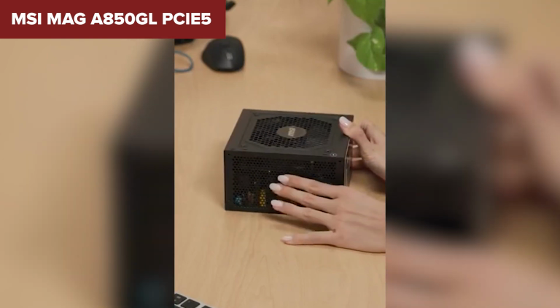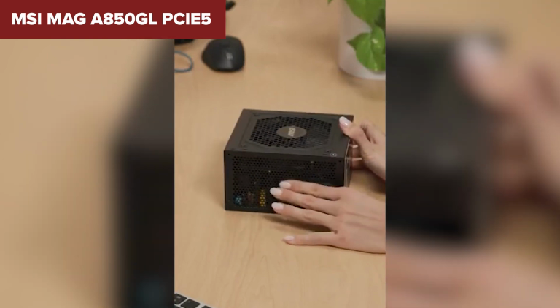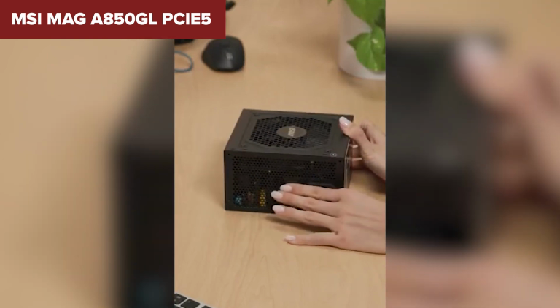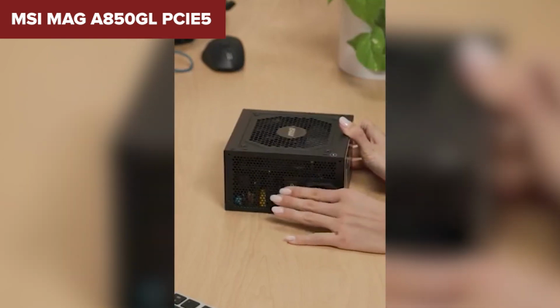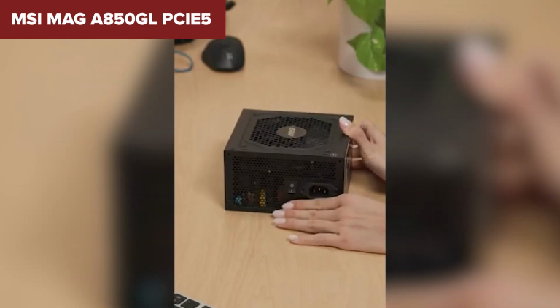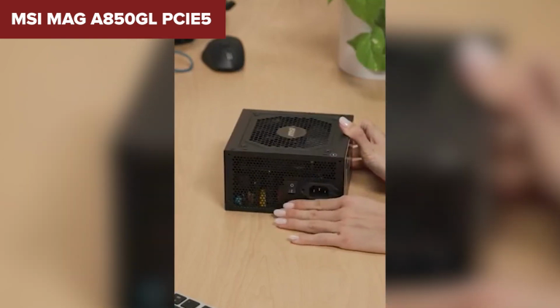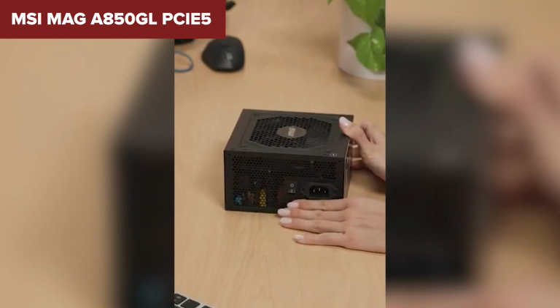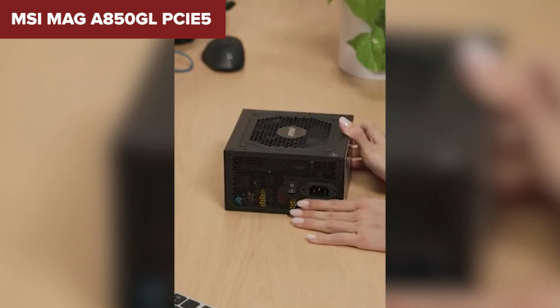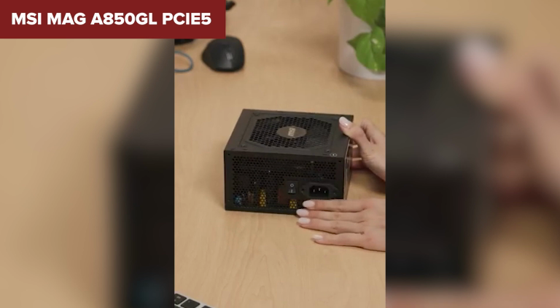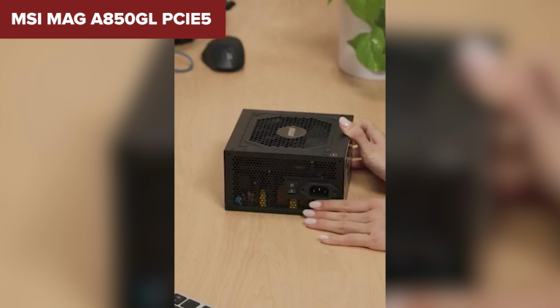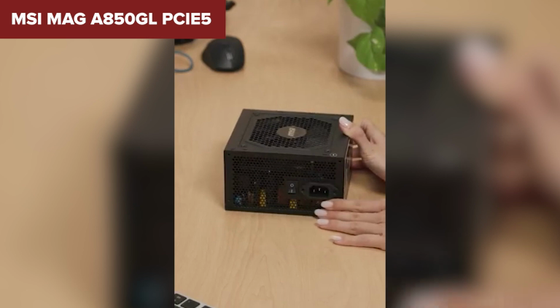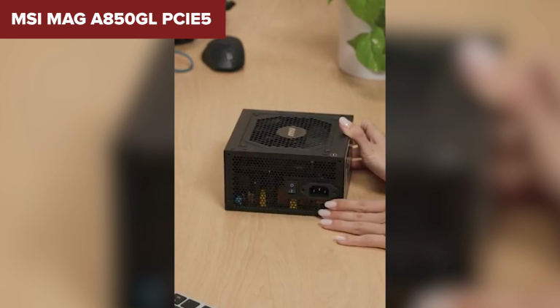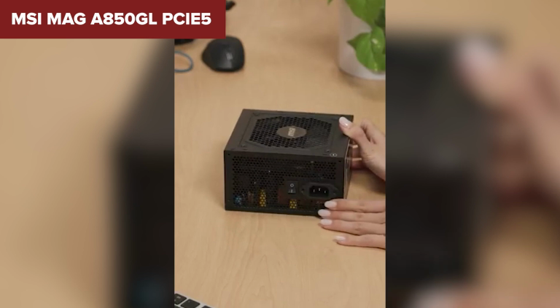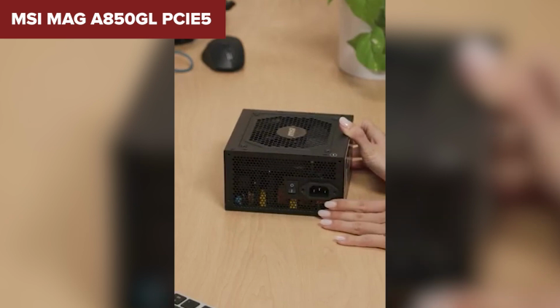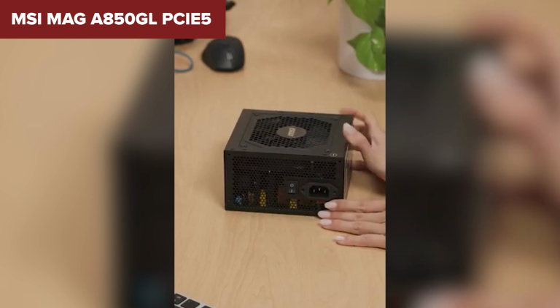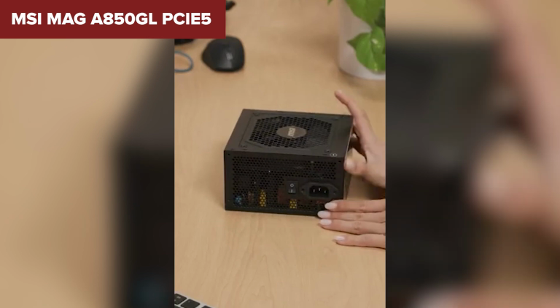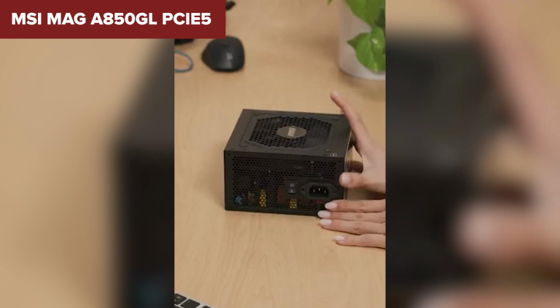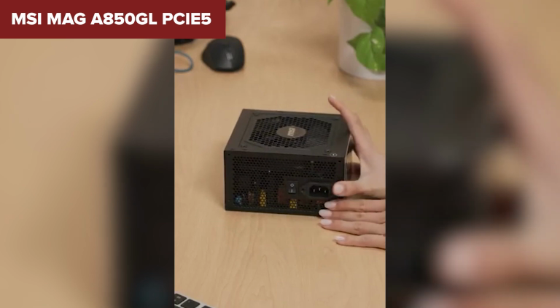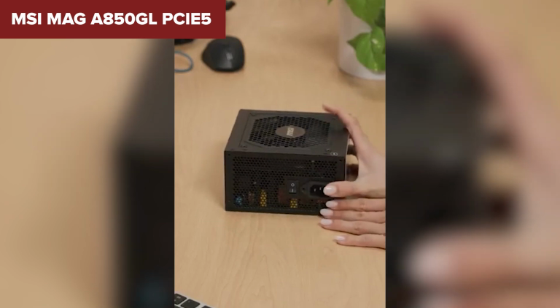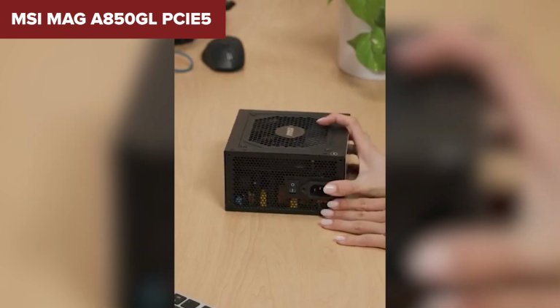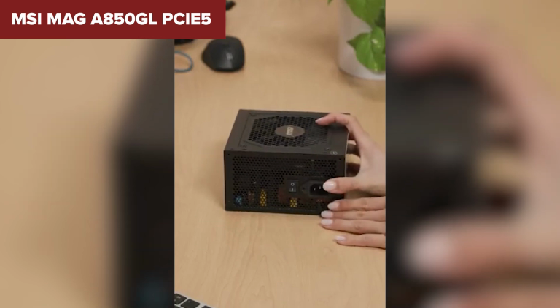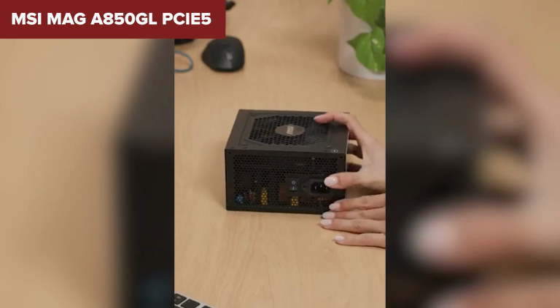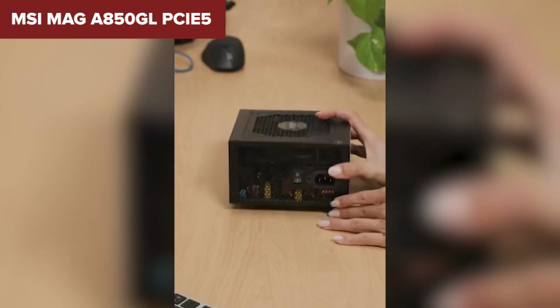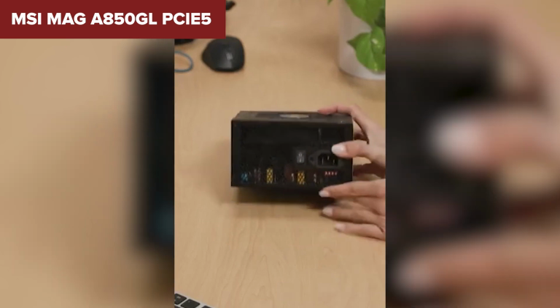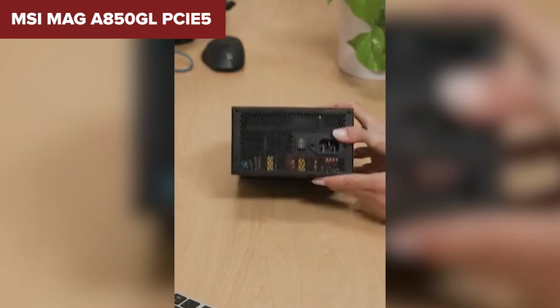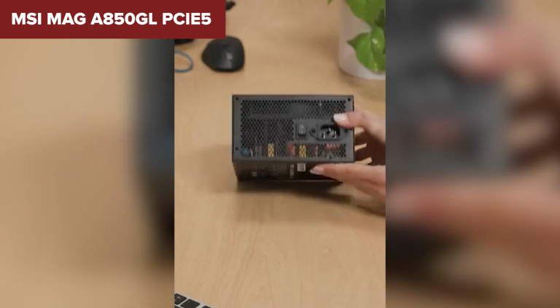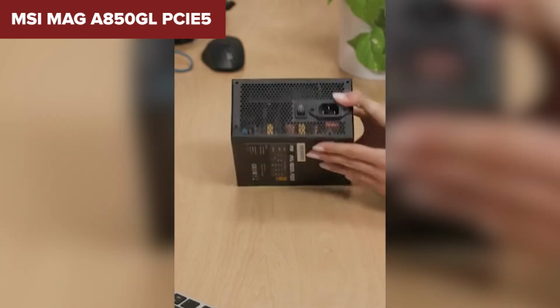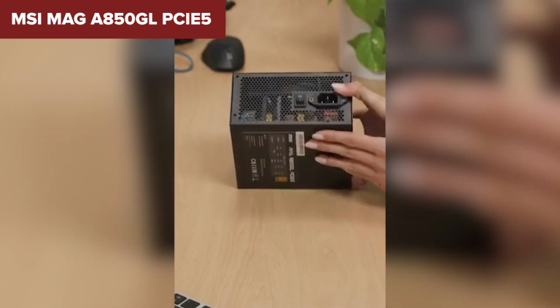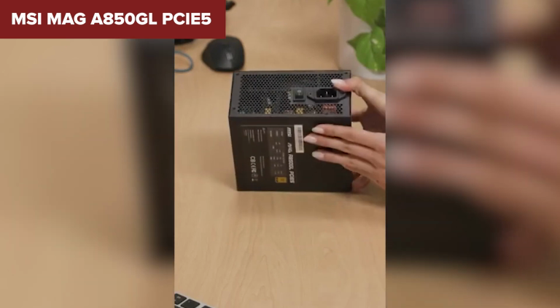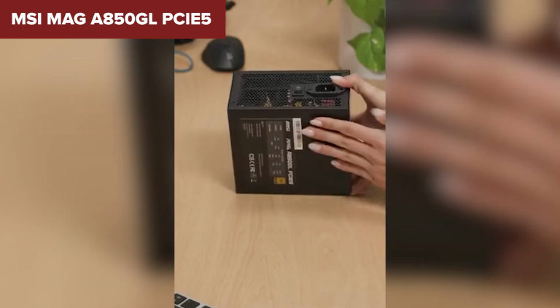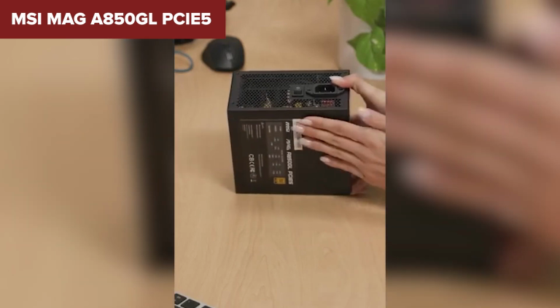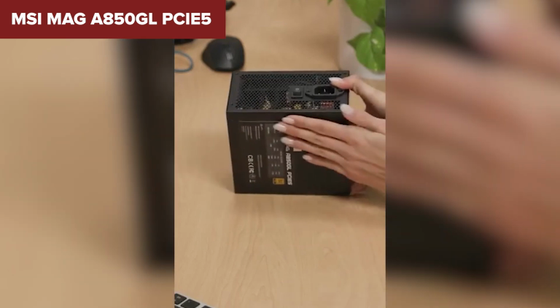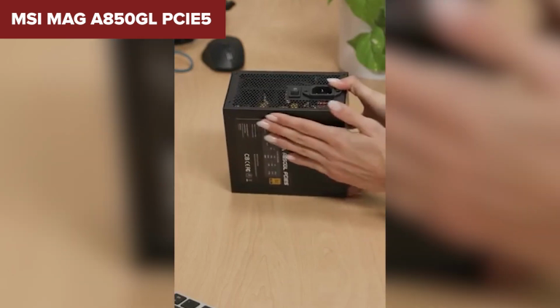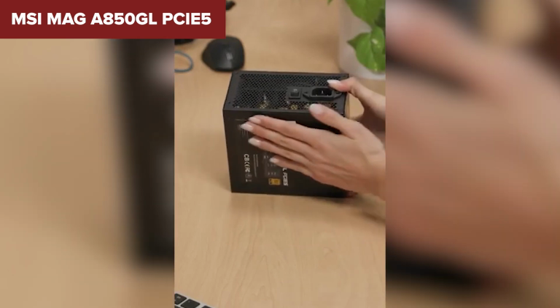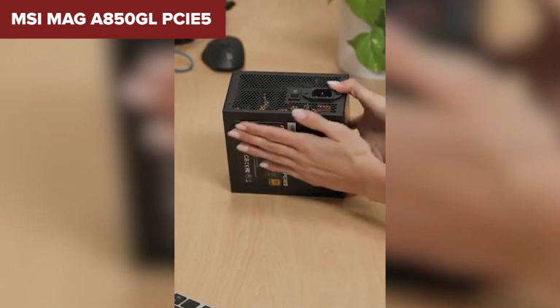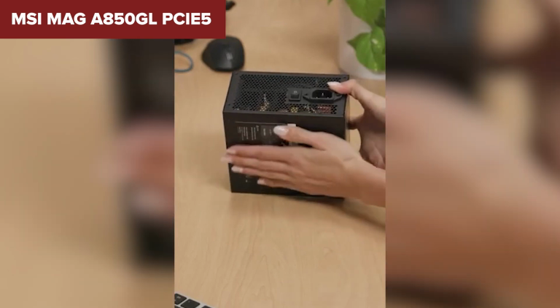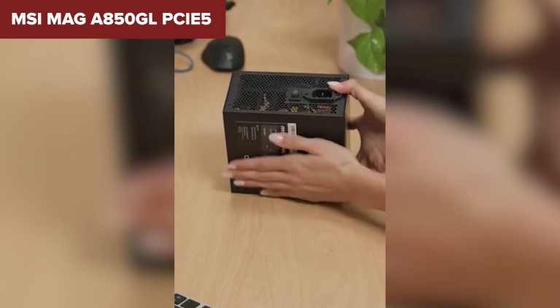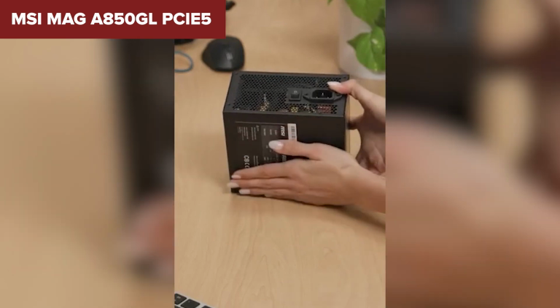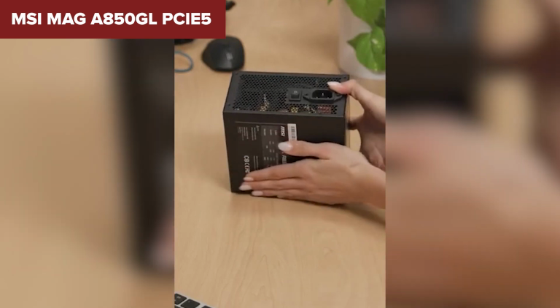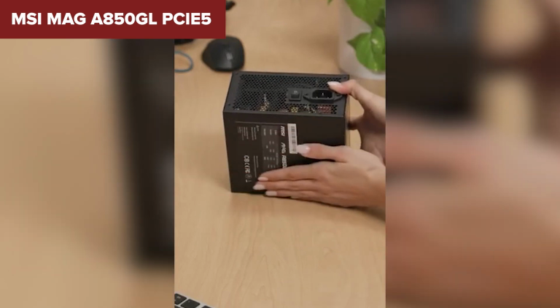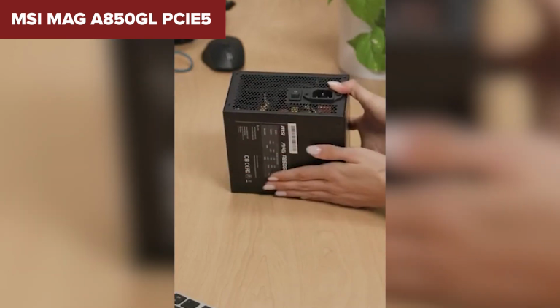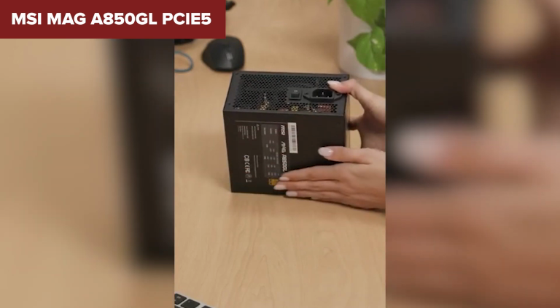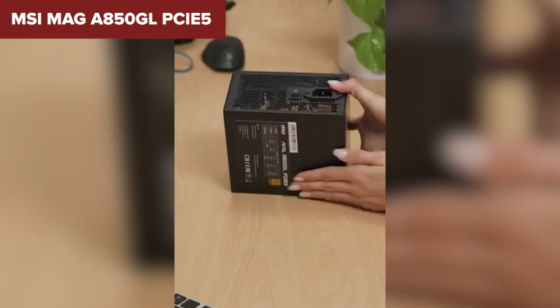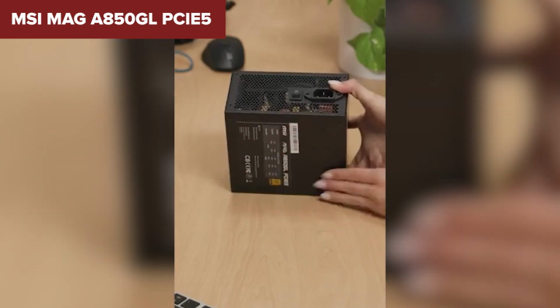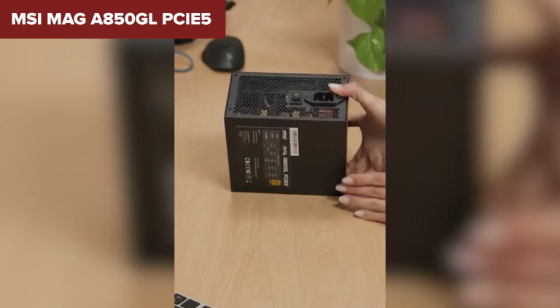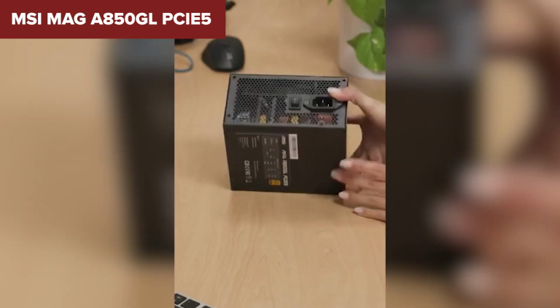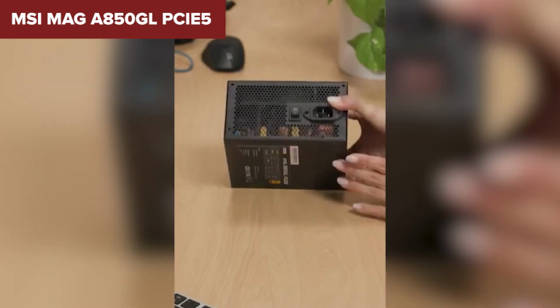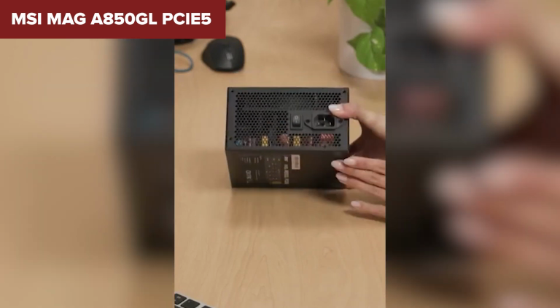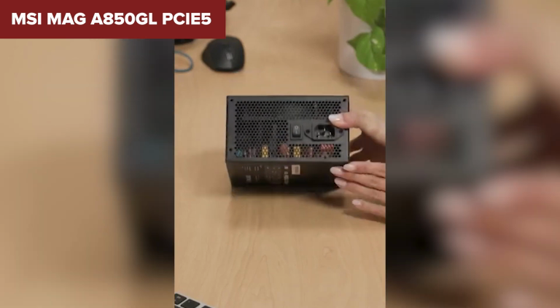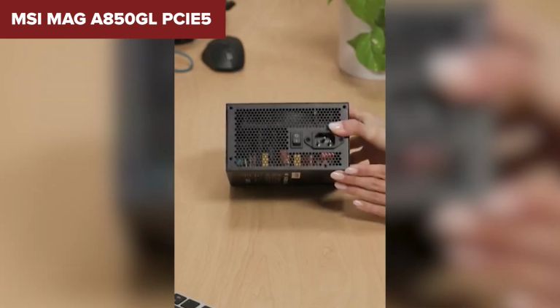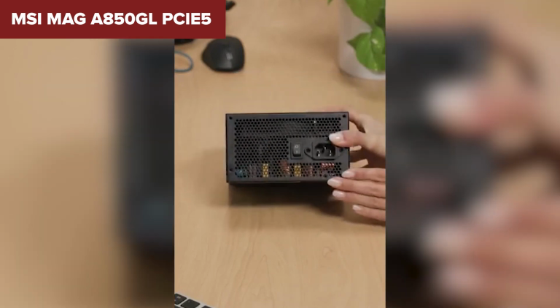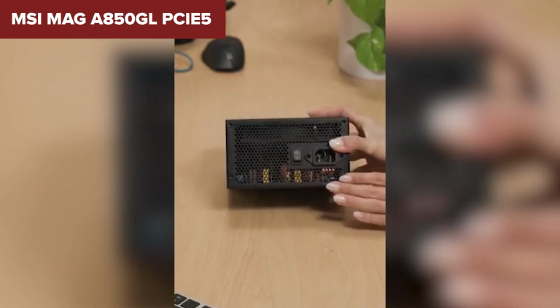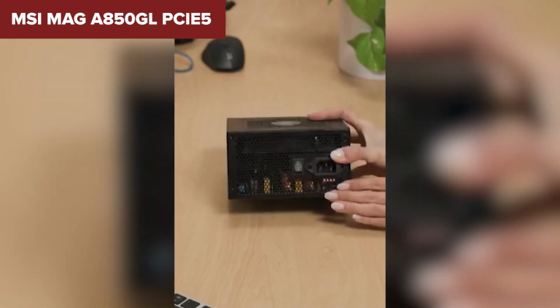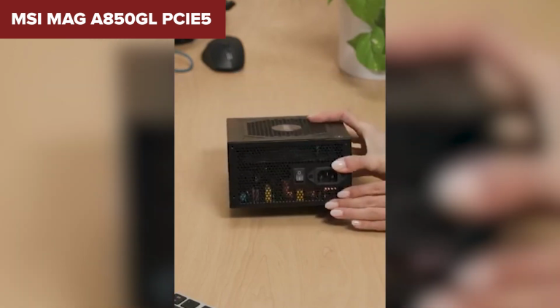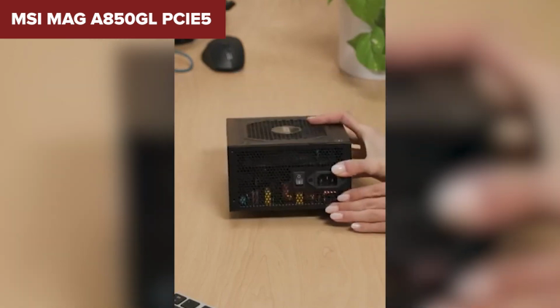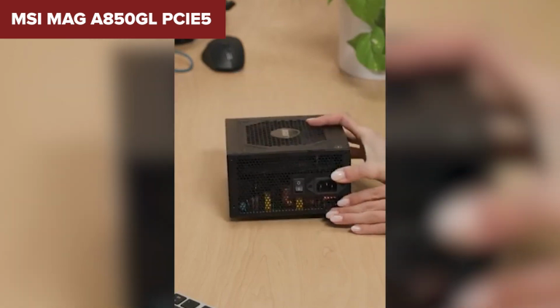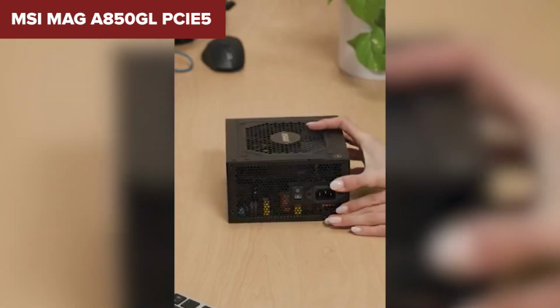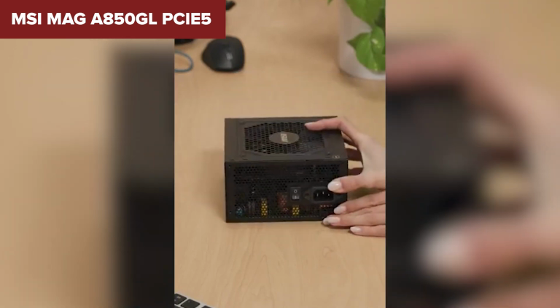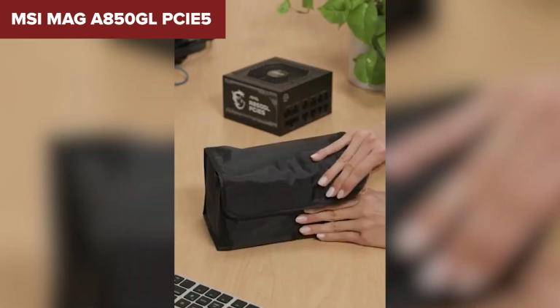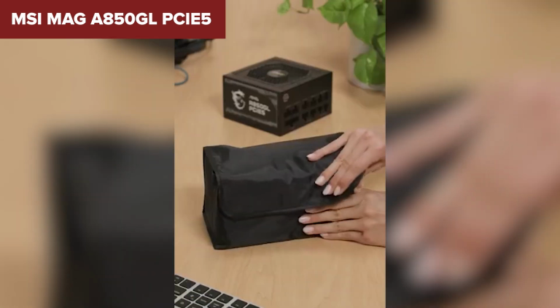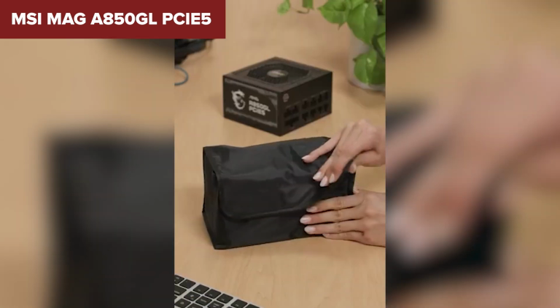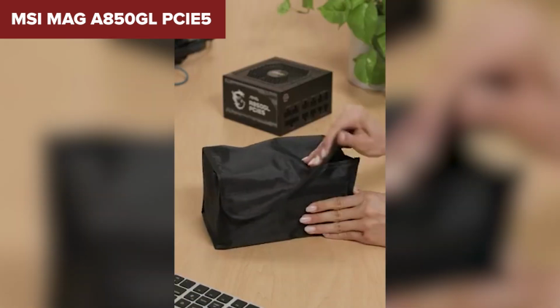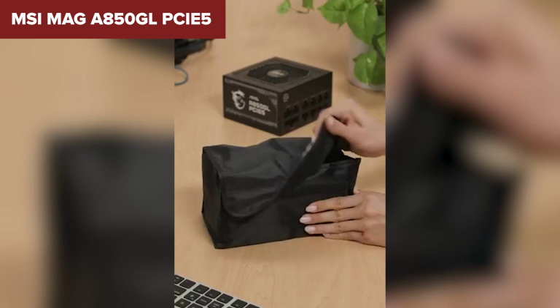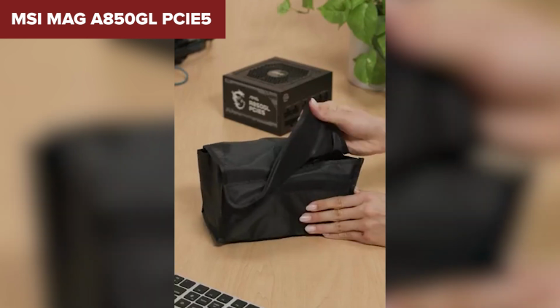Still, if you're looking for a trusted name, strong performance, and a future-ready PSU at a decent price point, this could be your sweet spot.